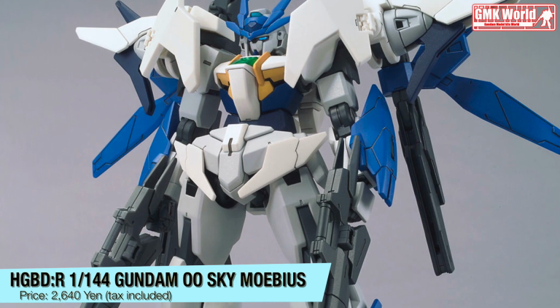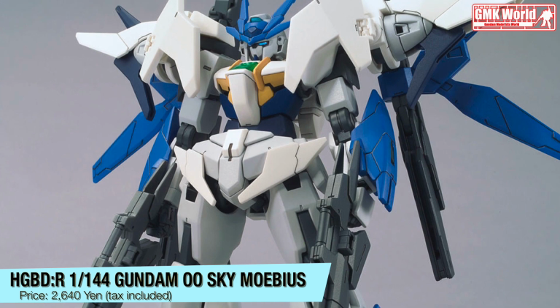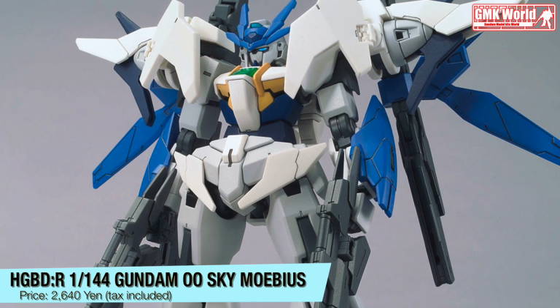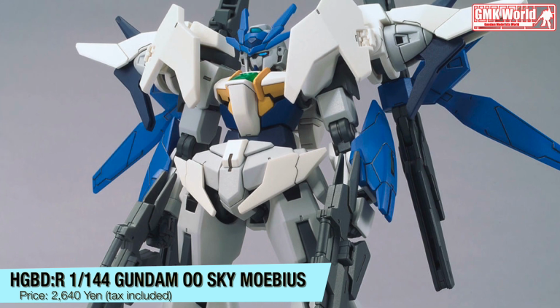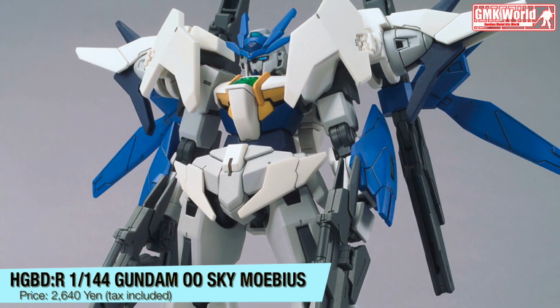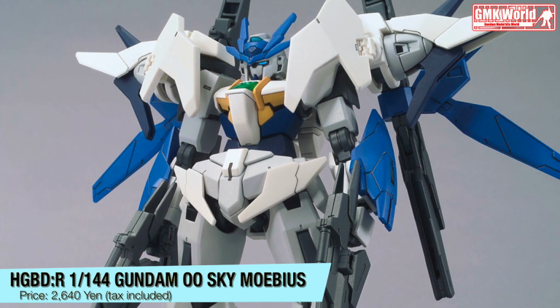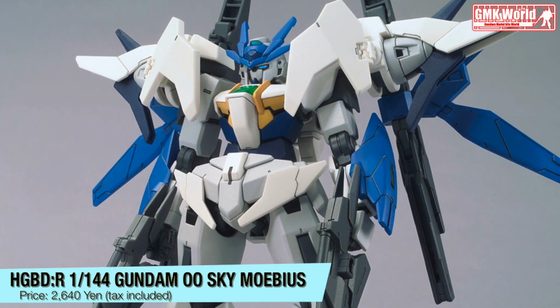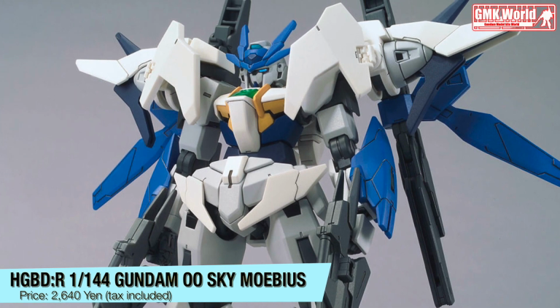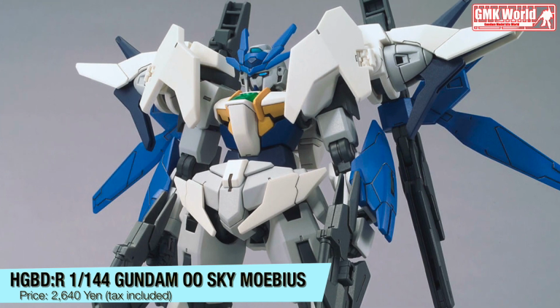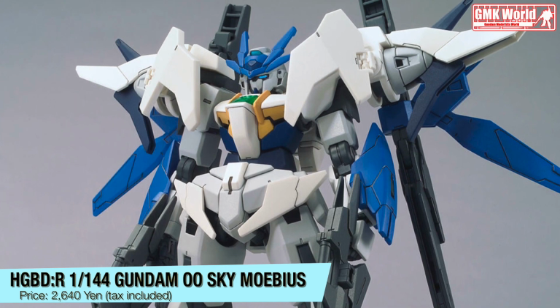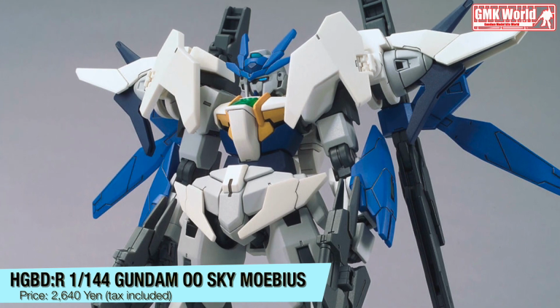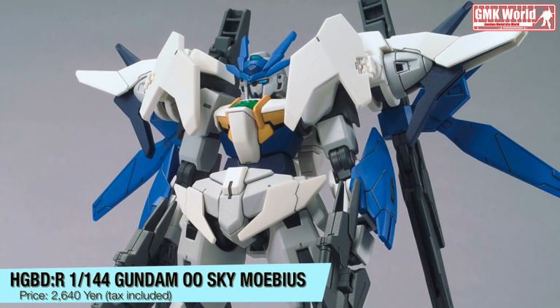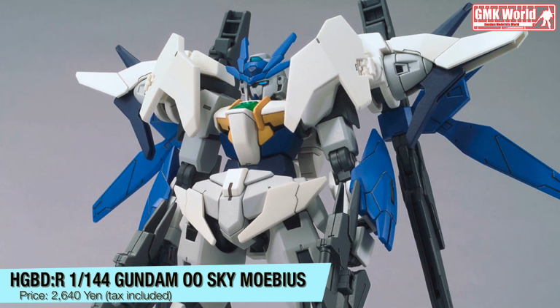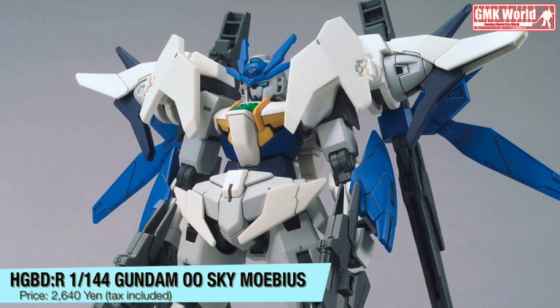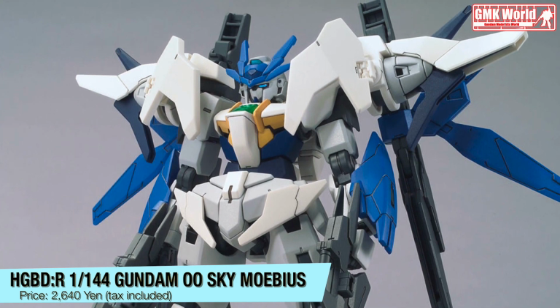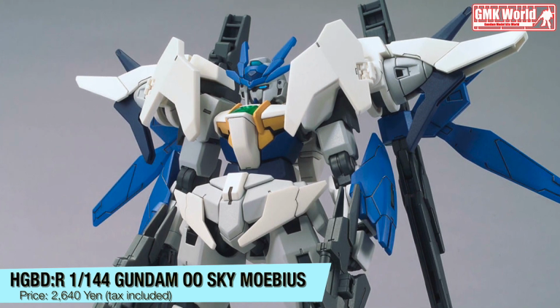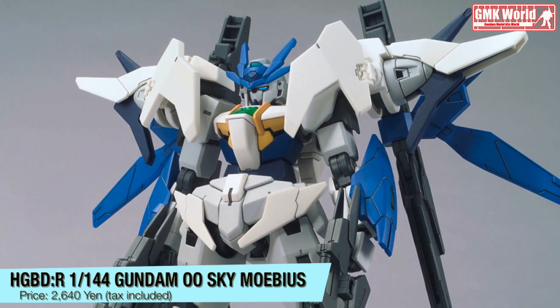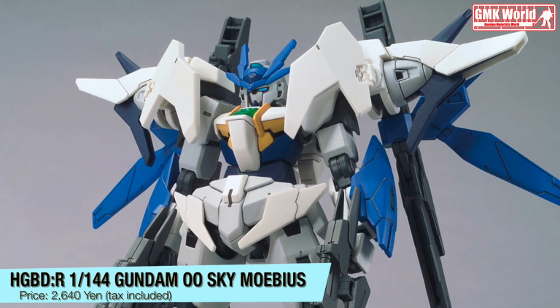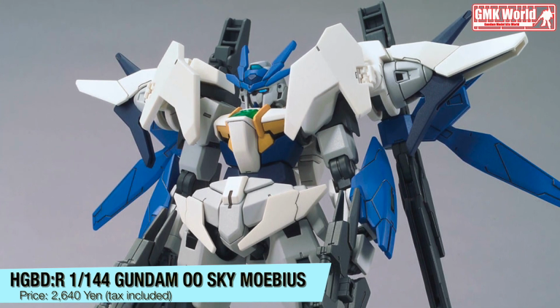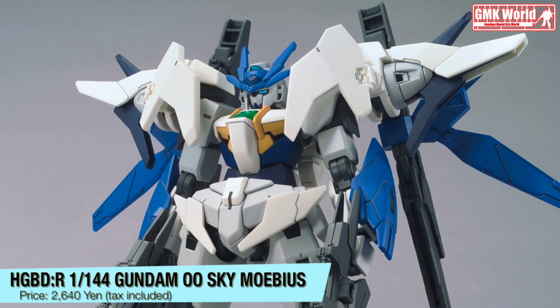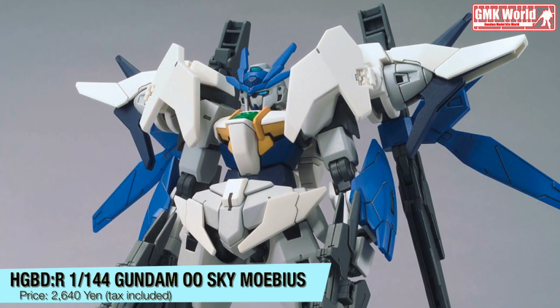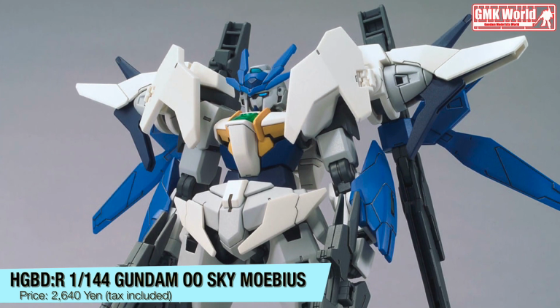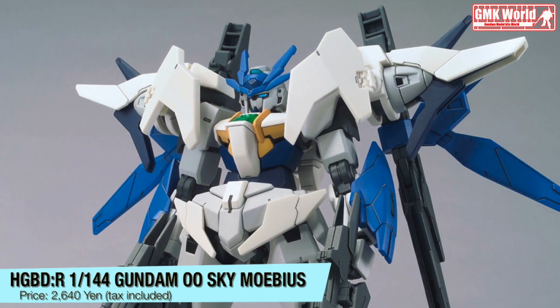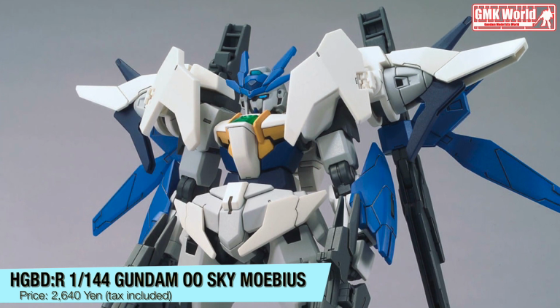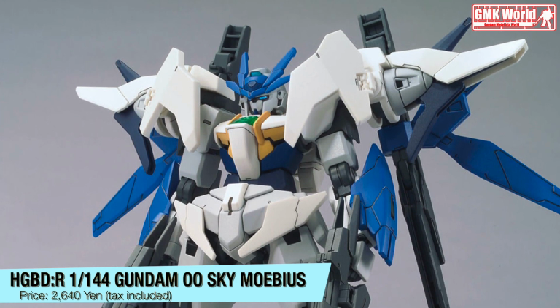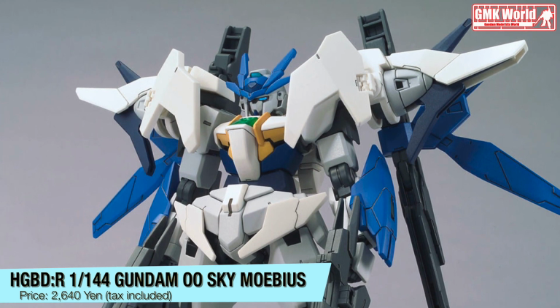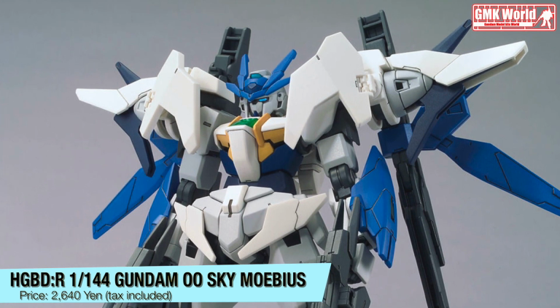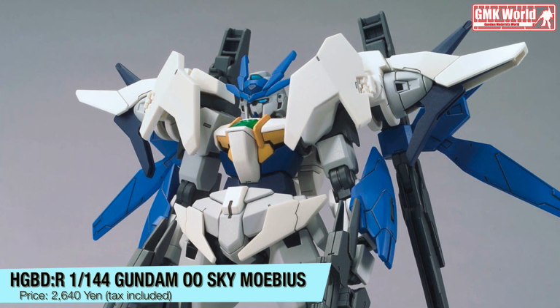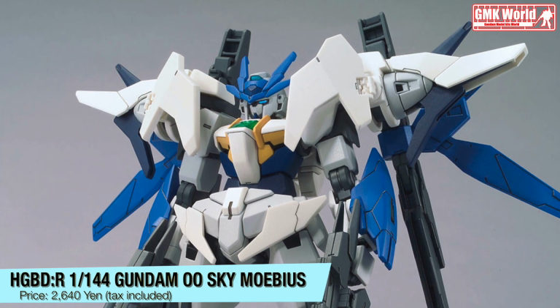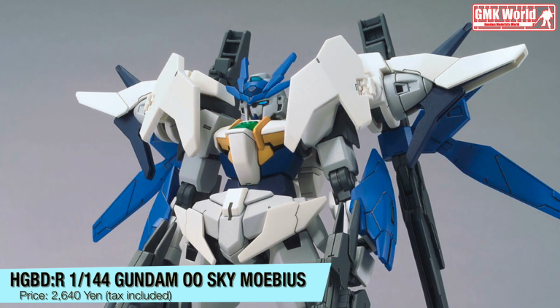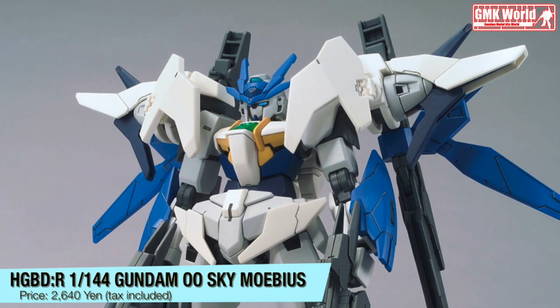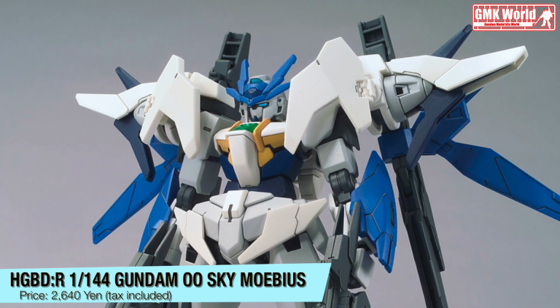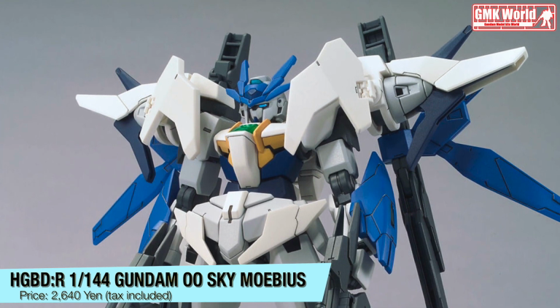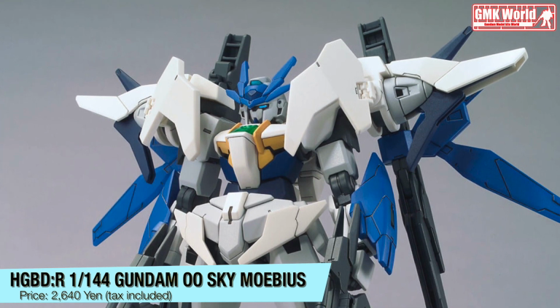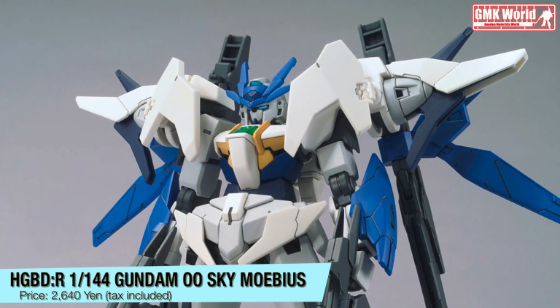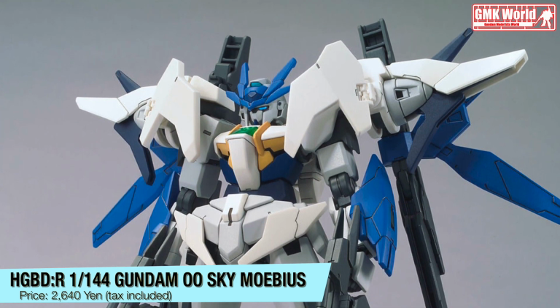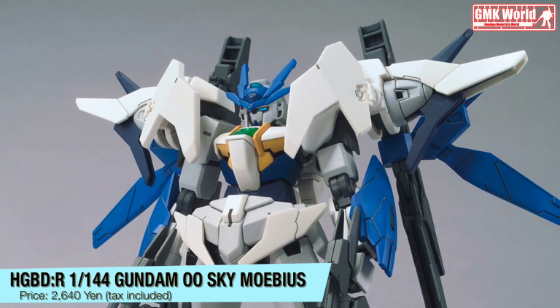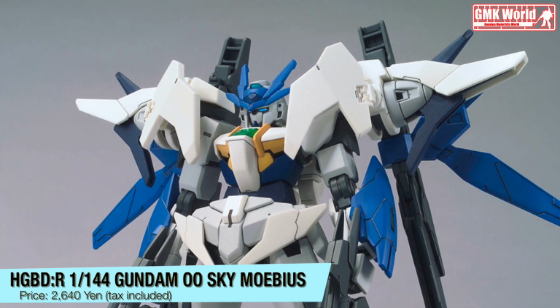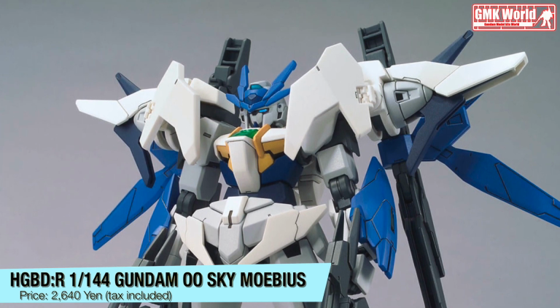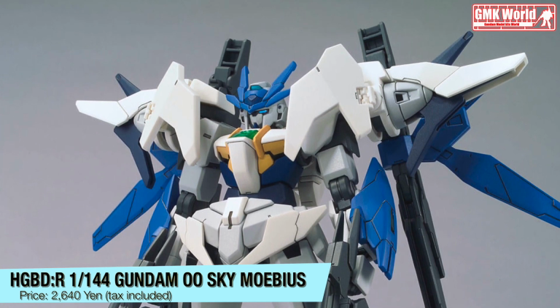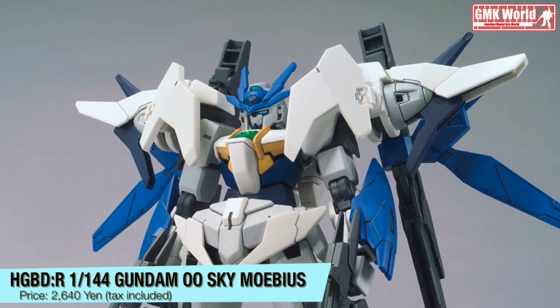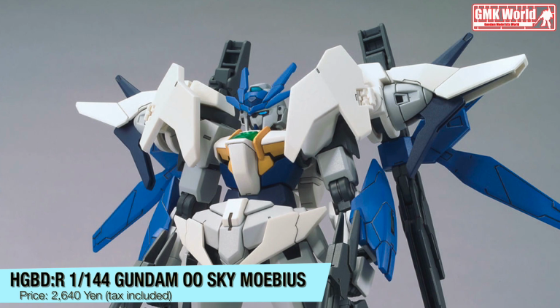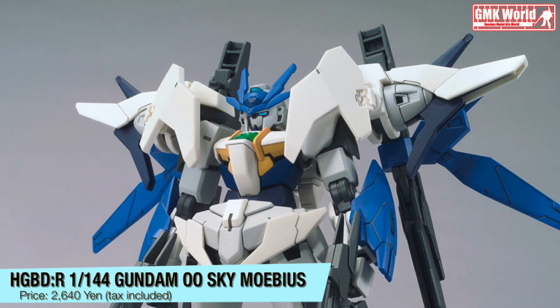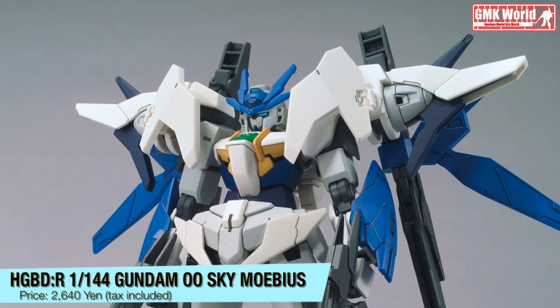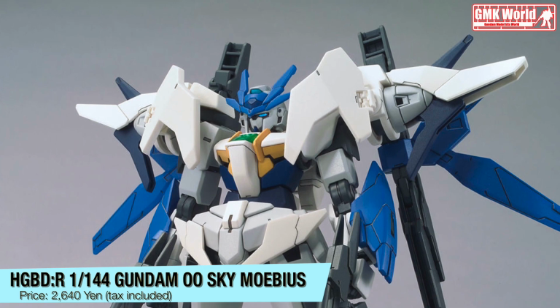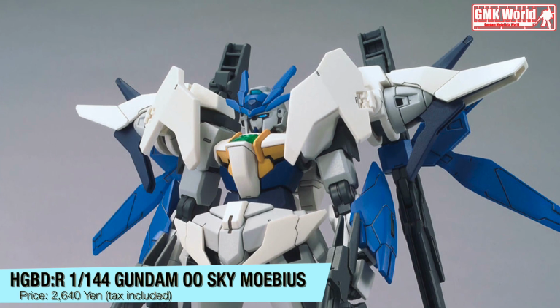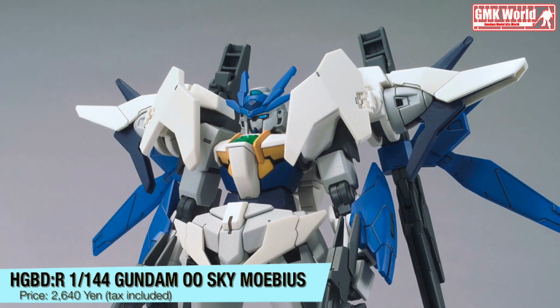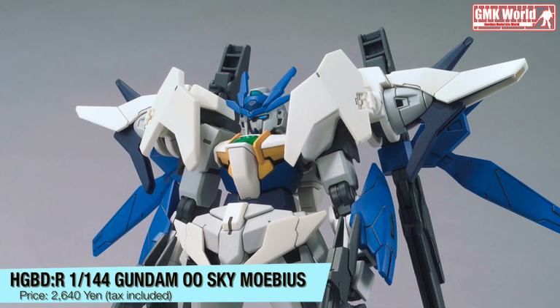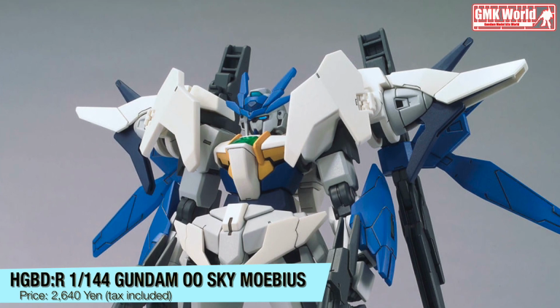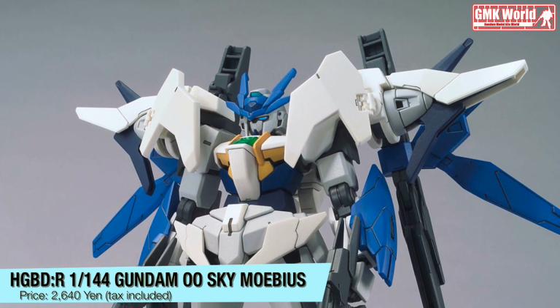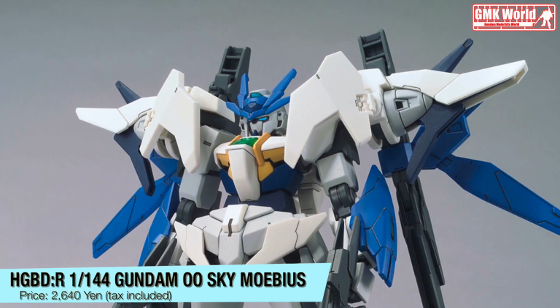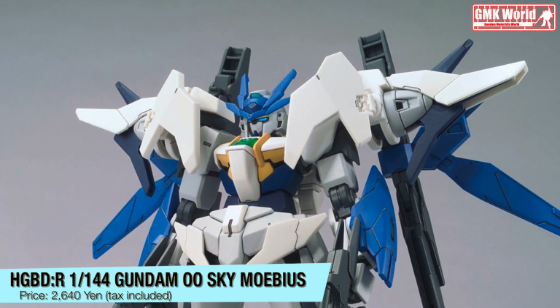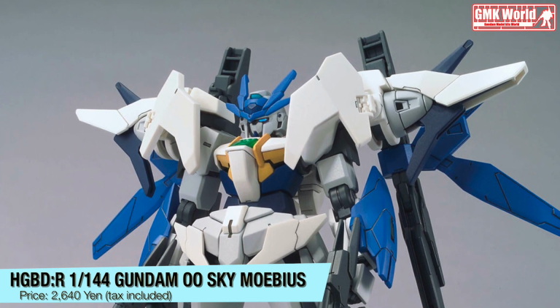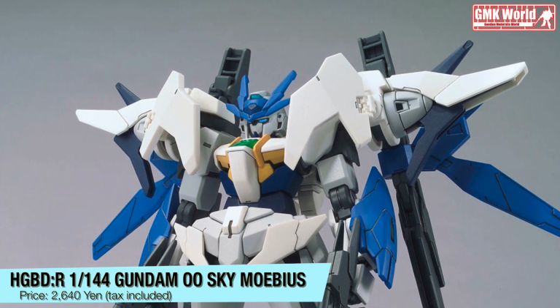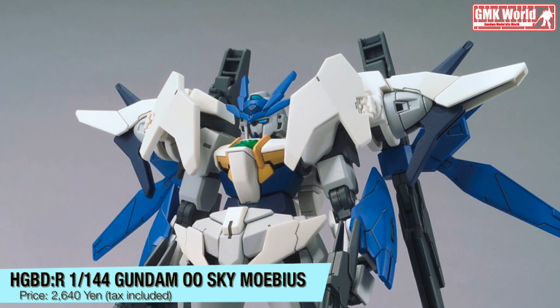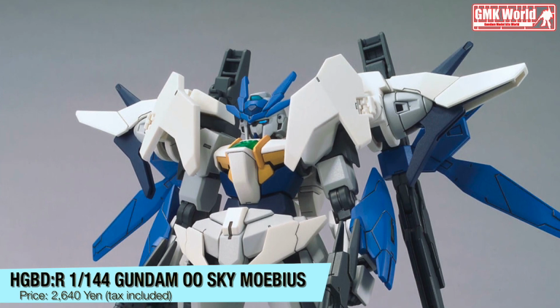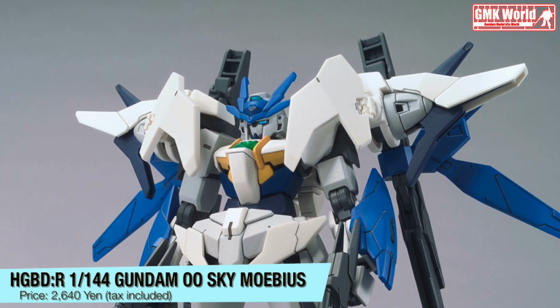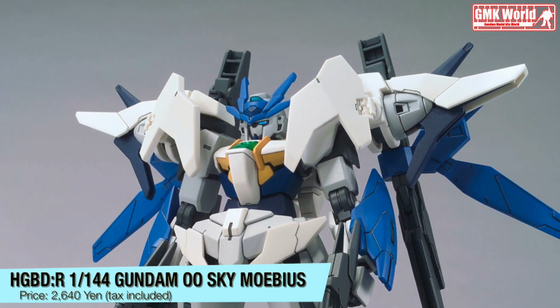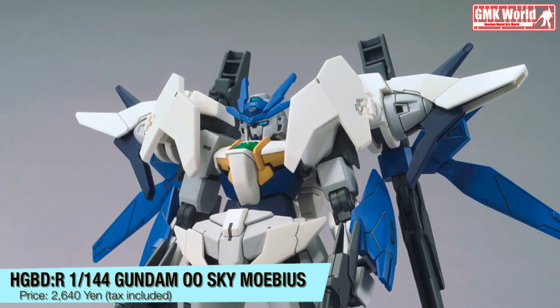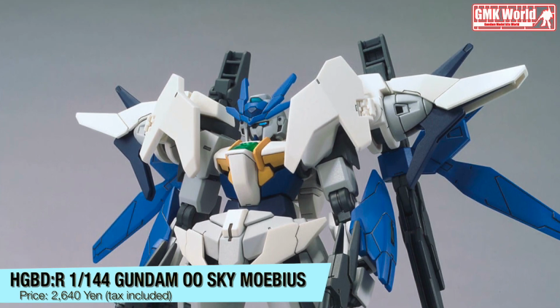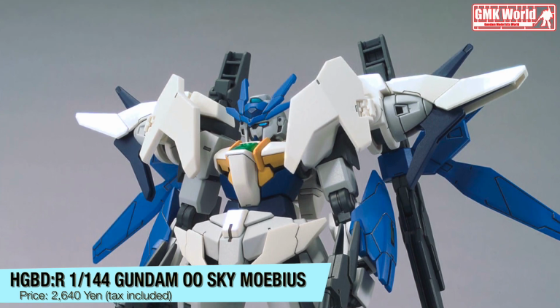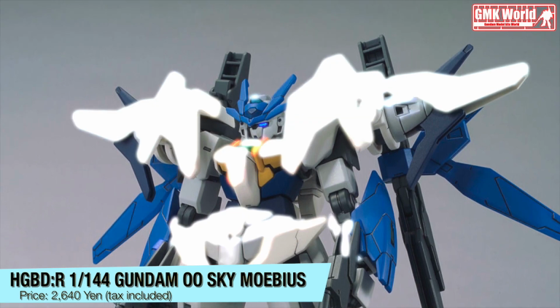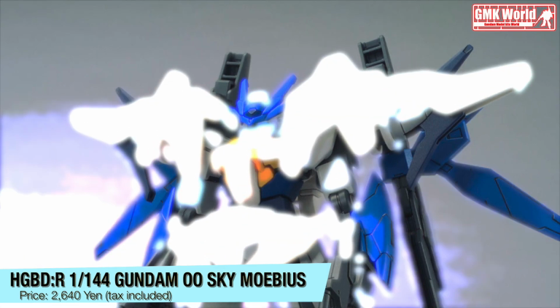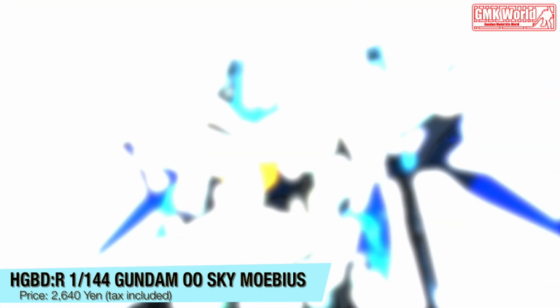HGBDR 1/144, Gundam 00 Sky Mobius. Price? 2640 Yen, tax included.